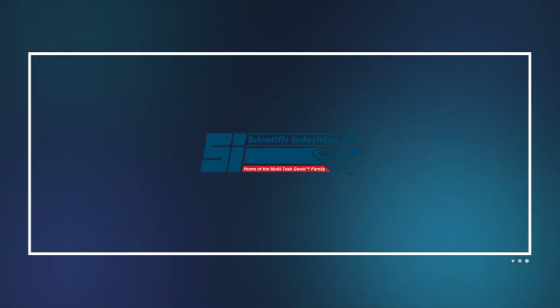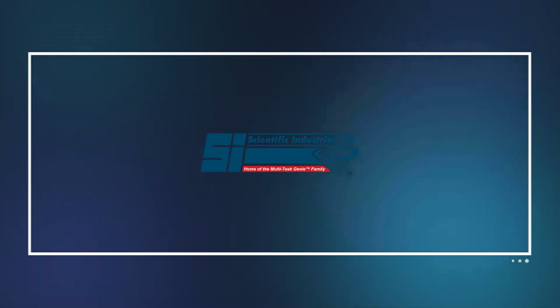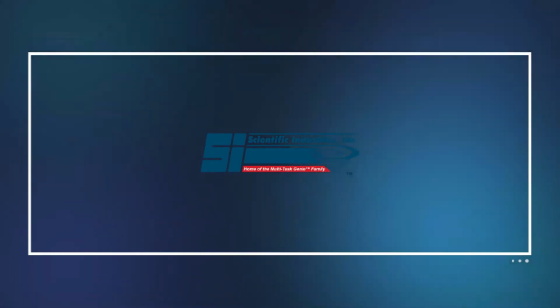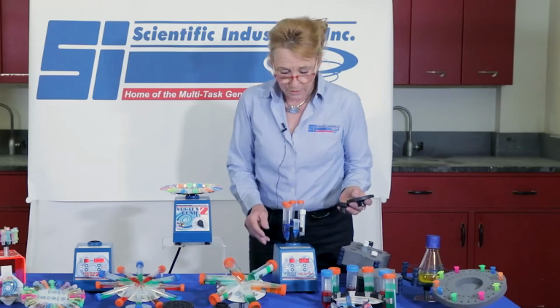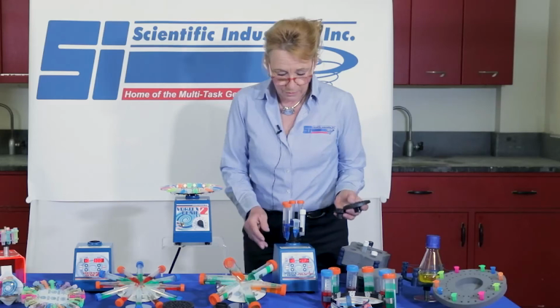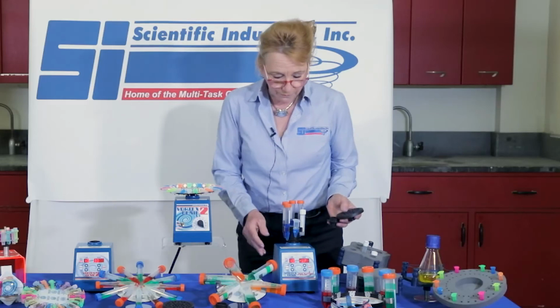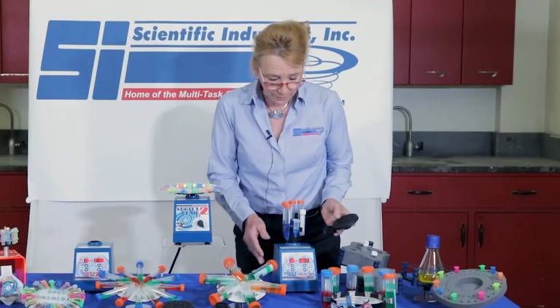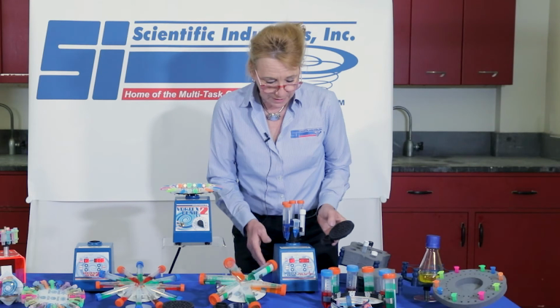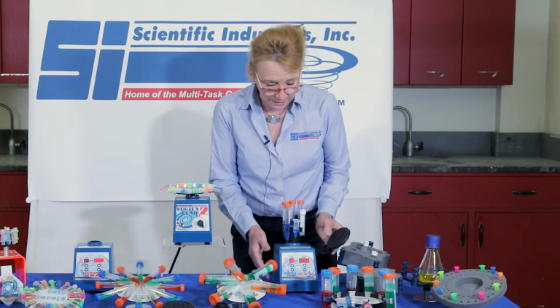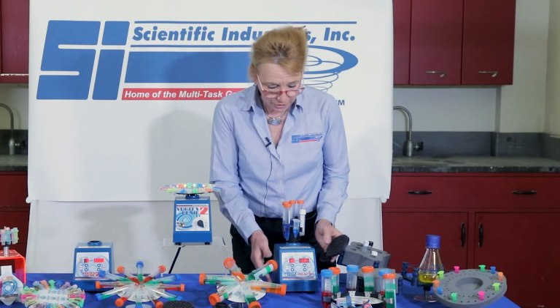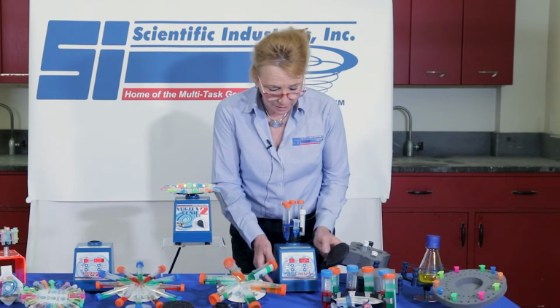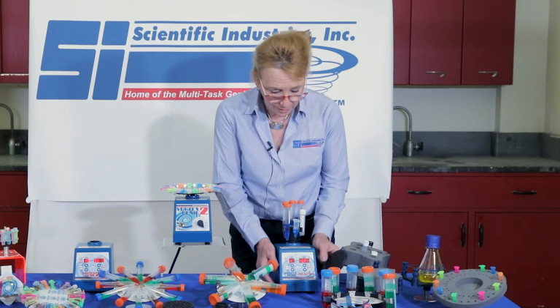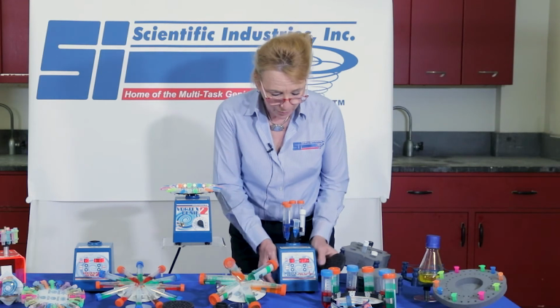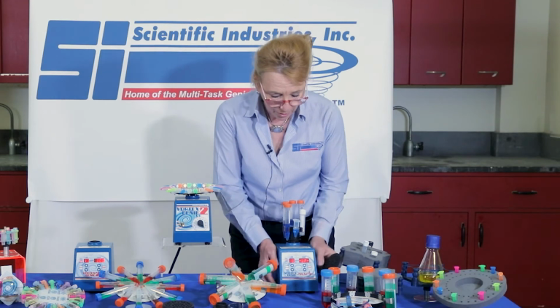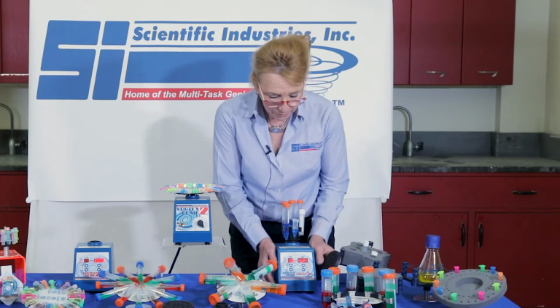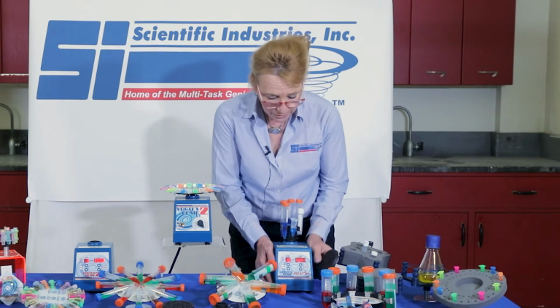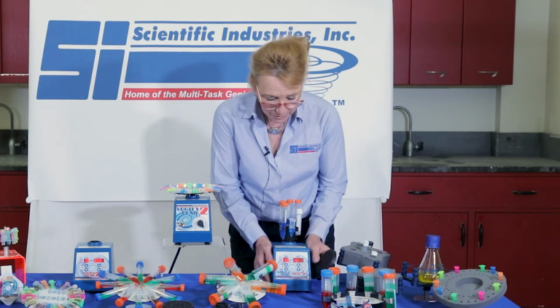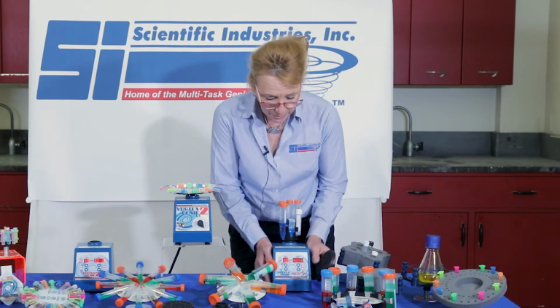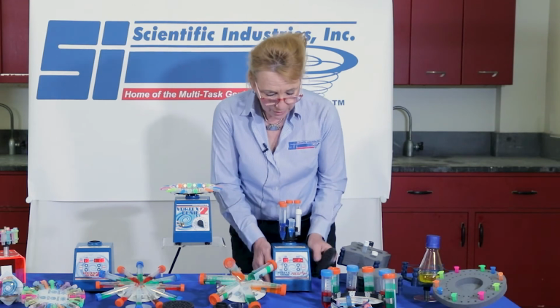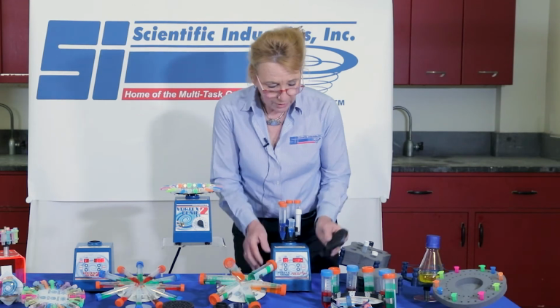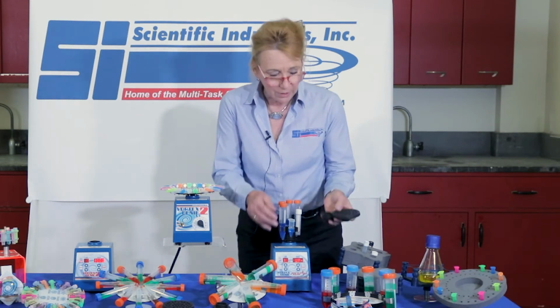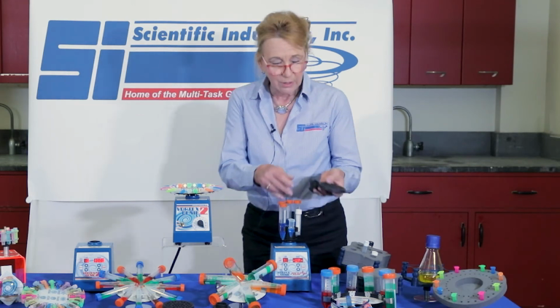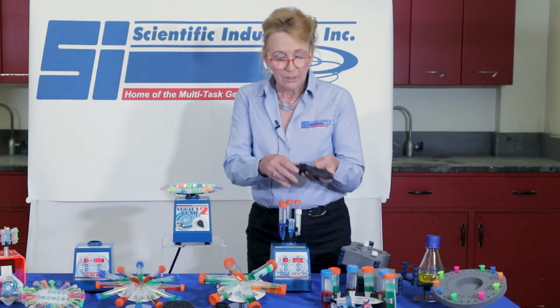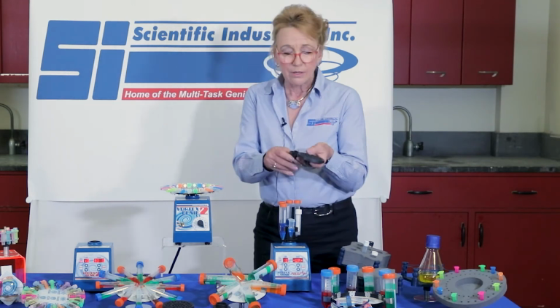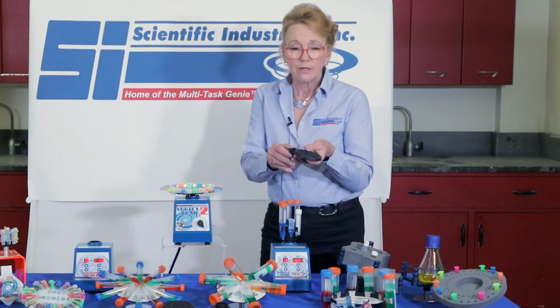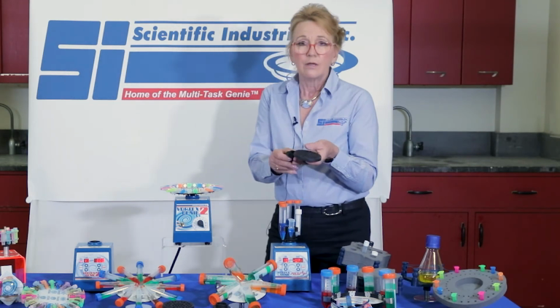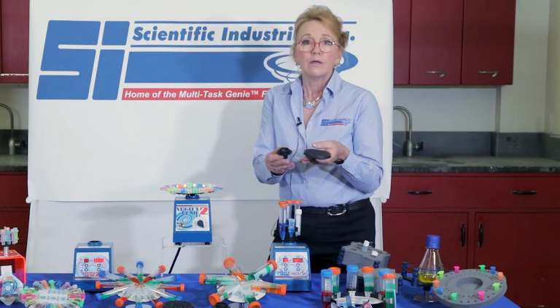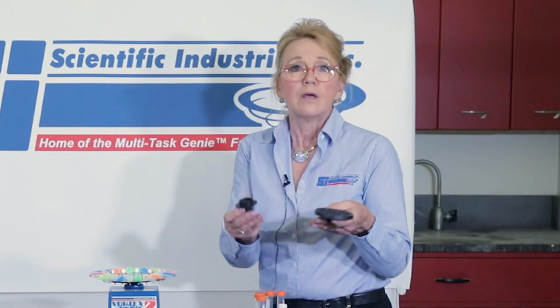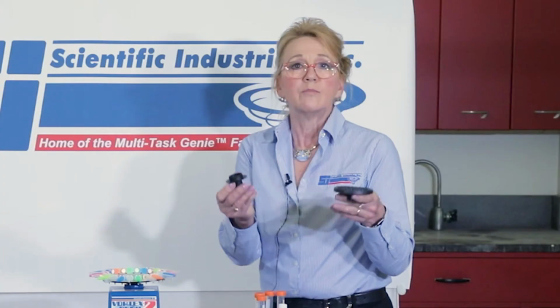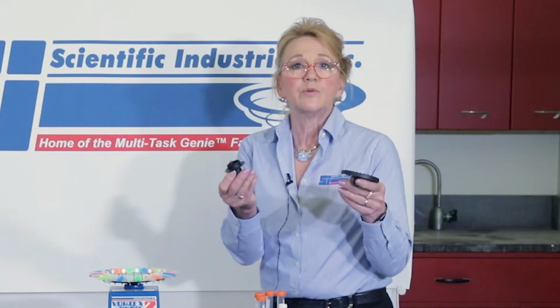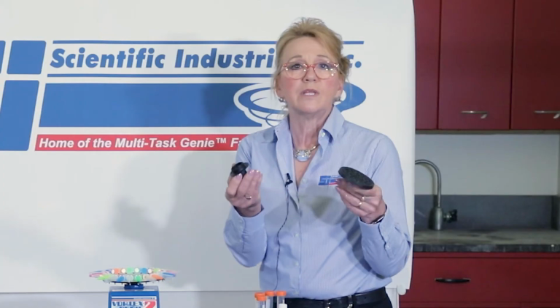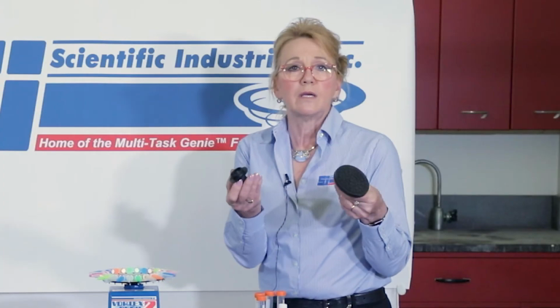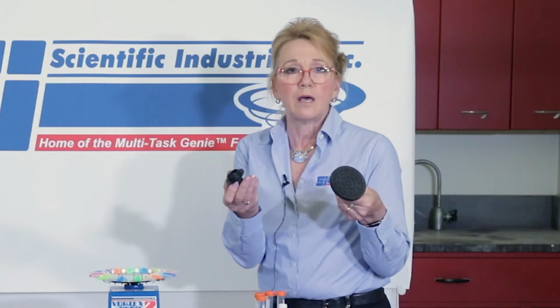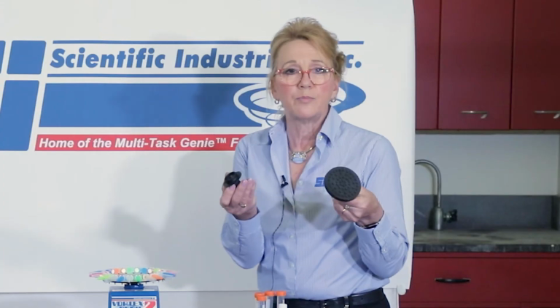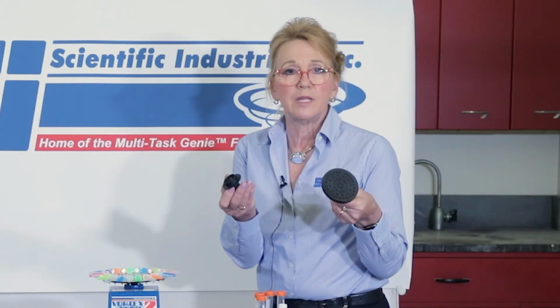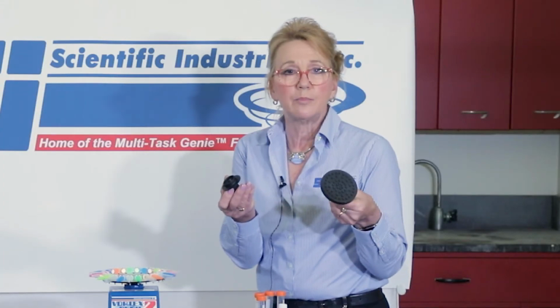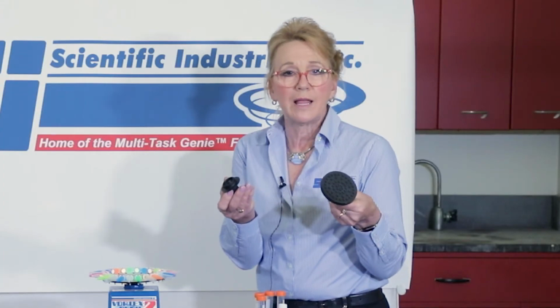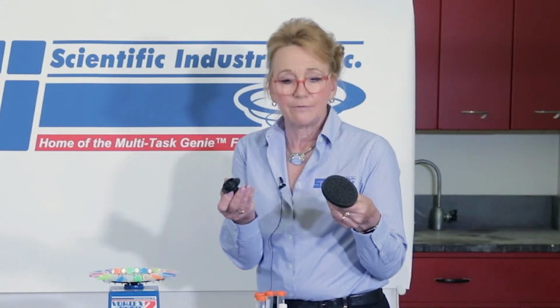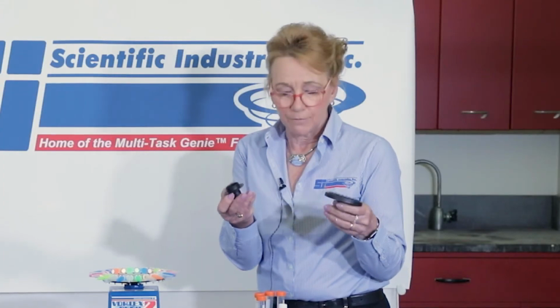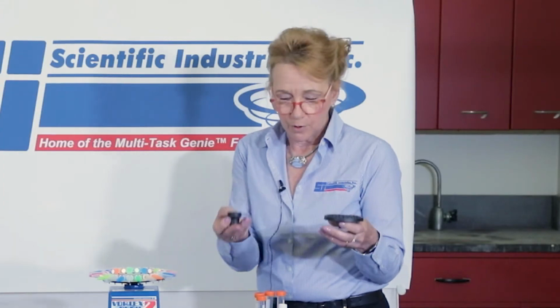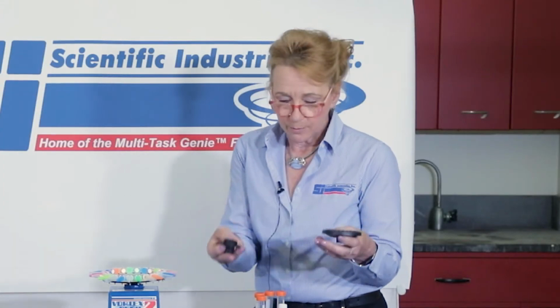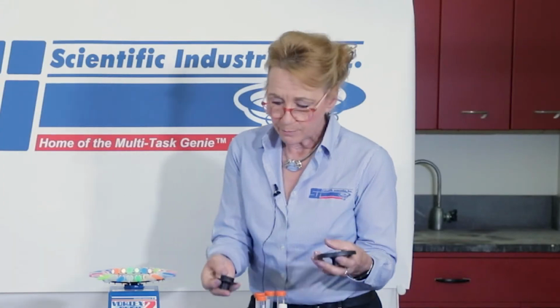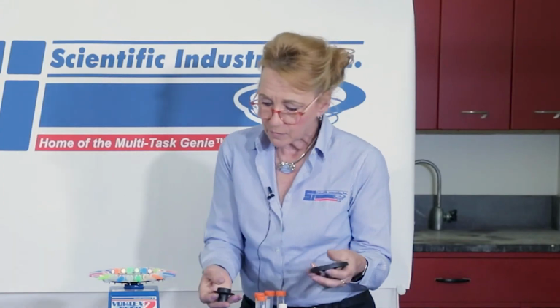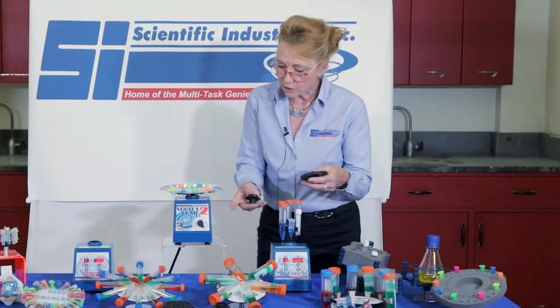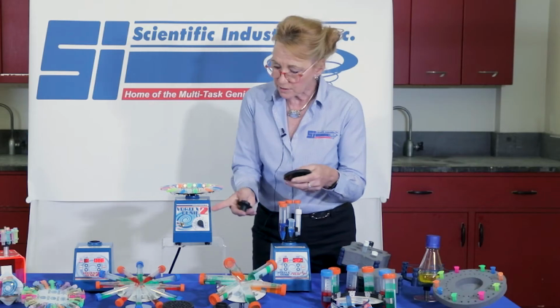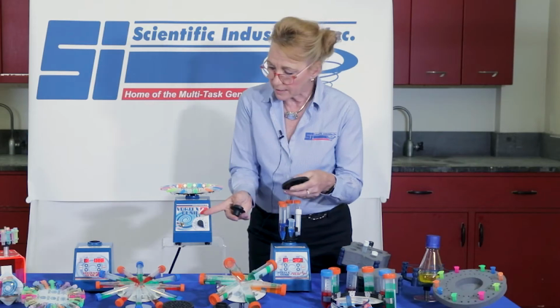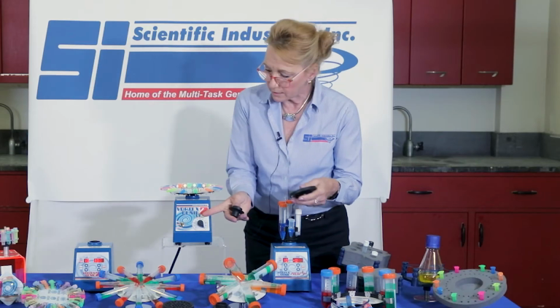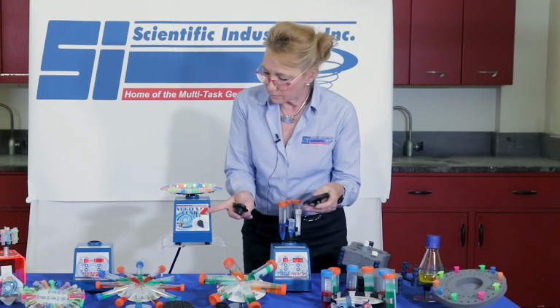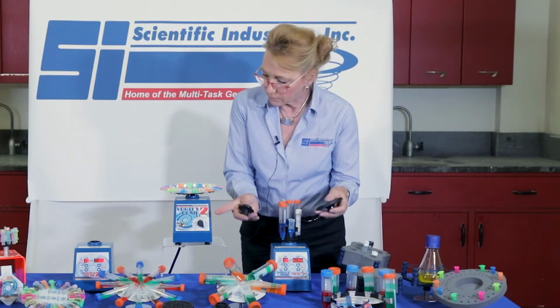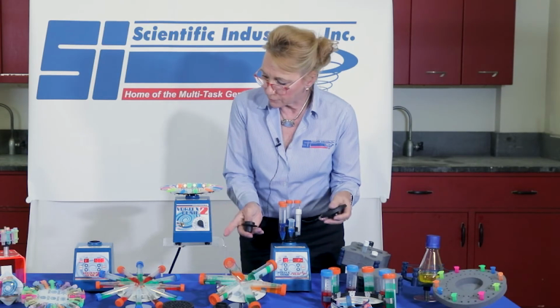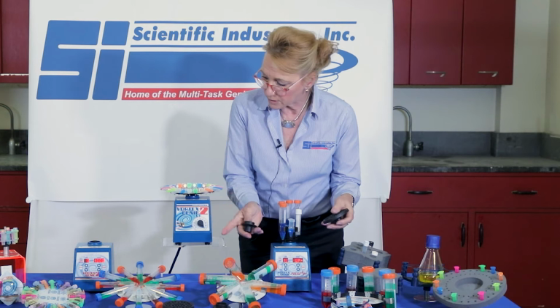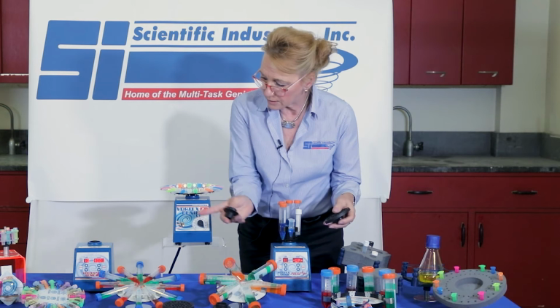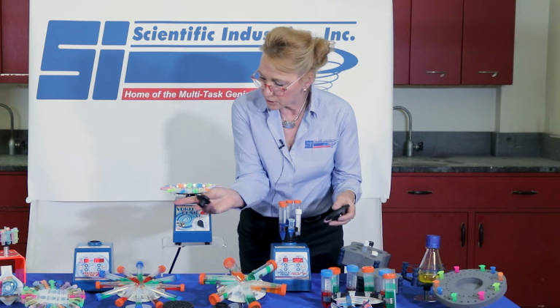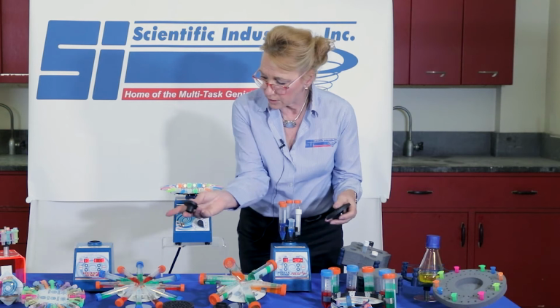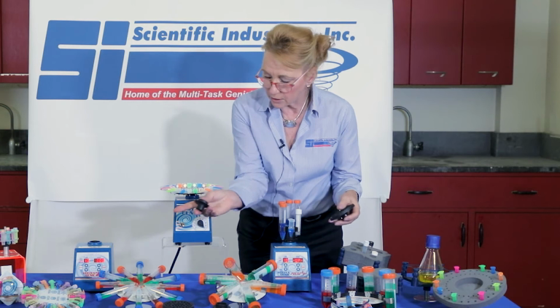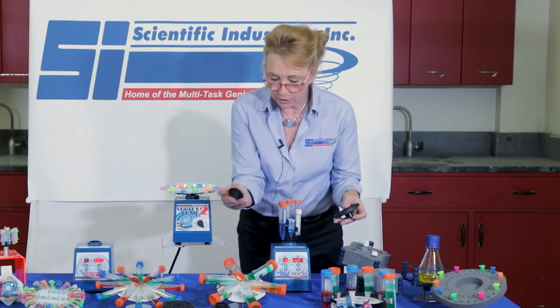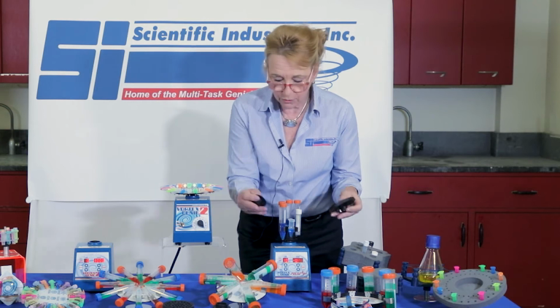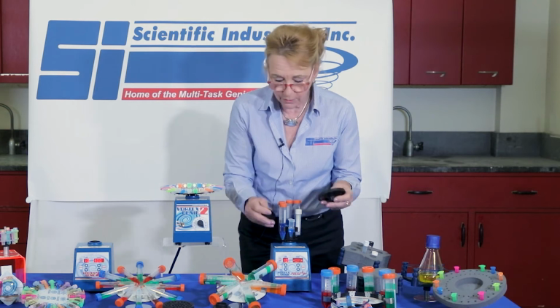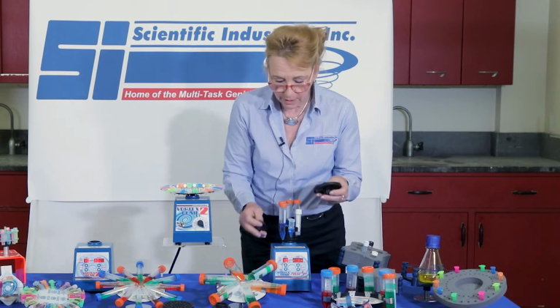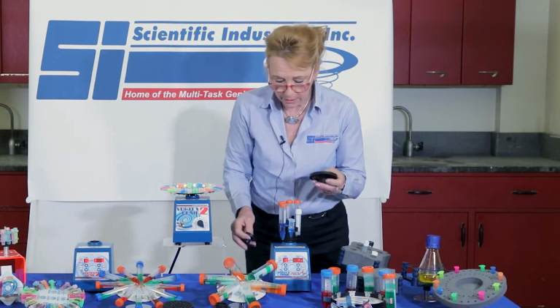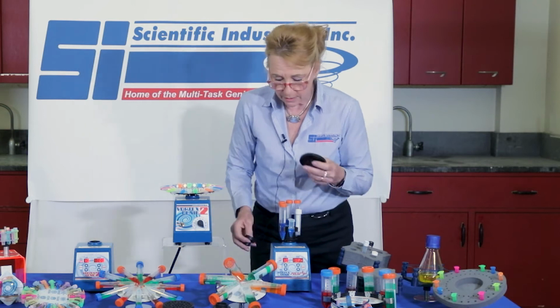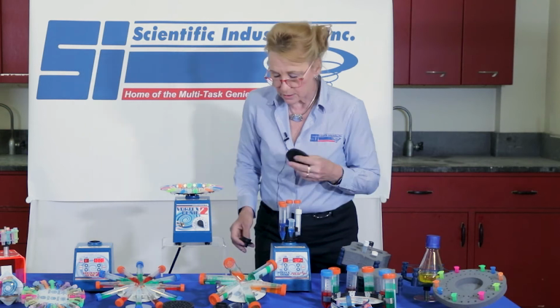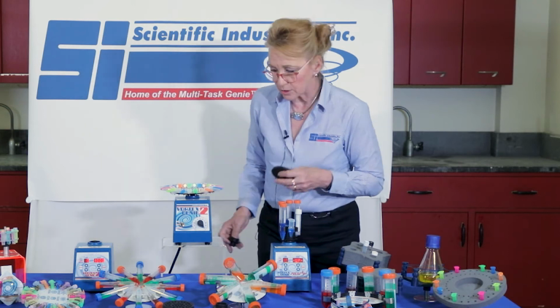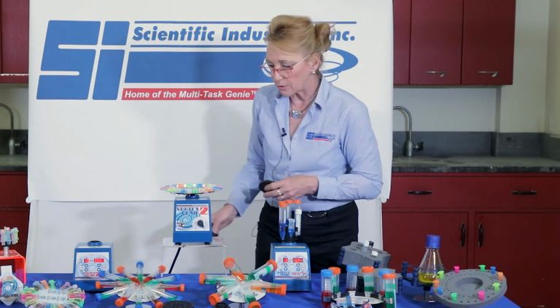The Vortex Genie Pulse comes with the cup and the platform, just like the Vortex Genie 2 and the digital.